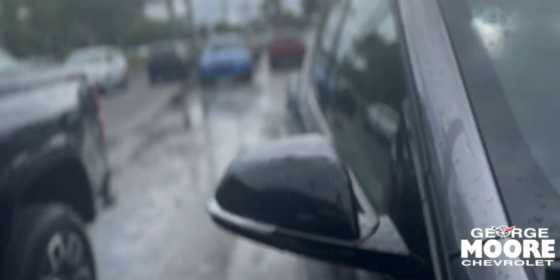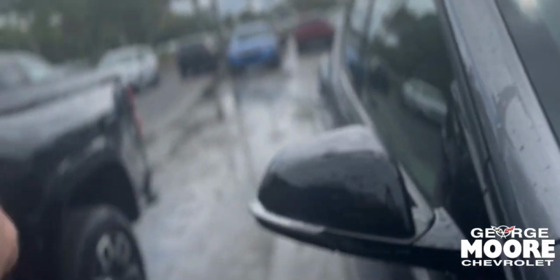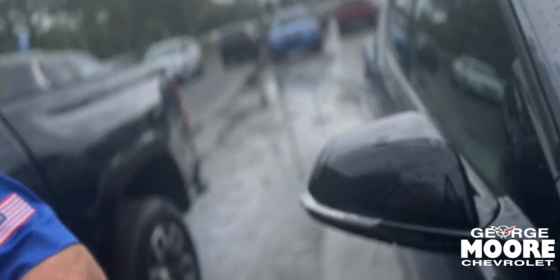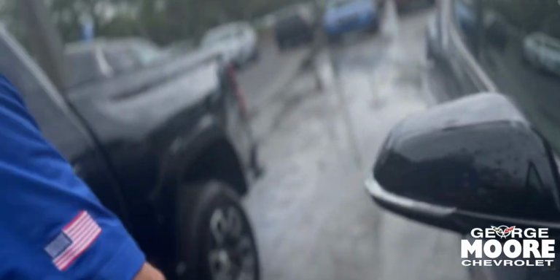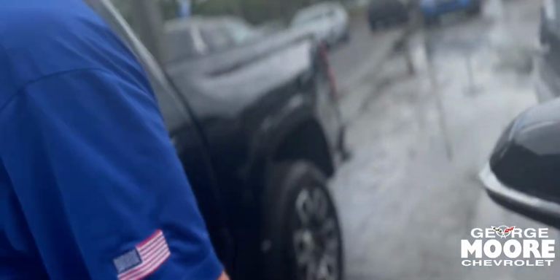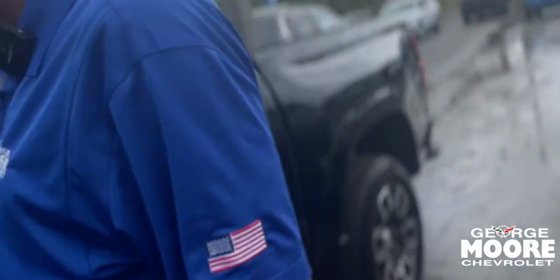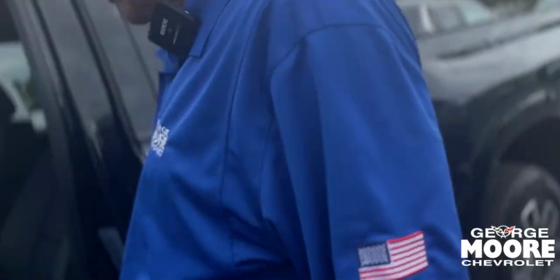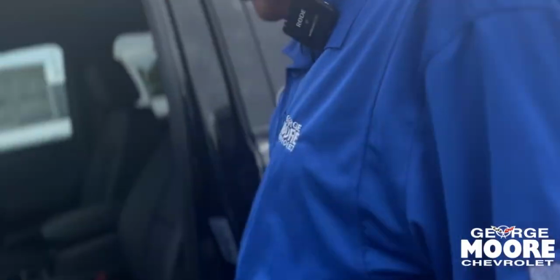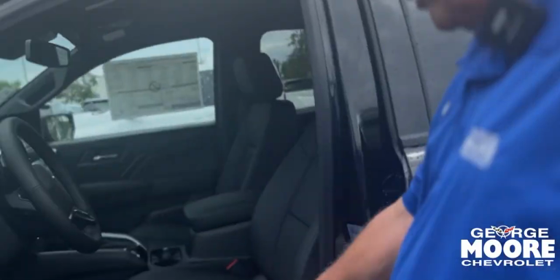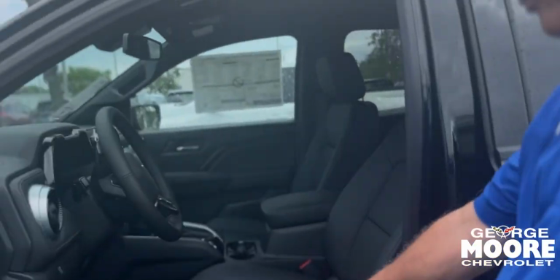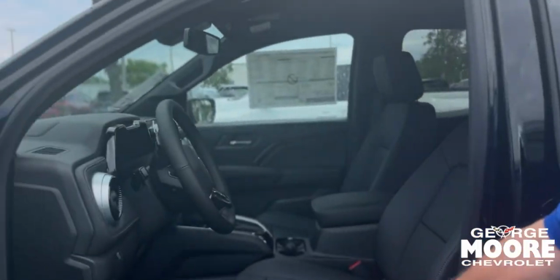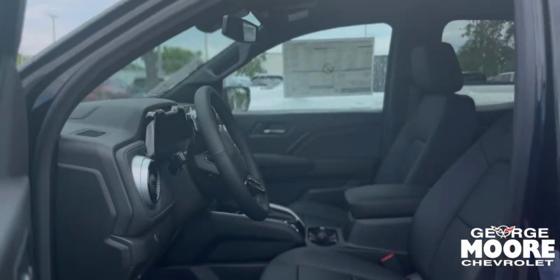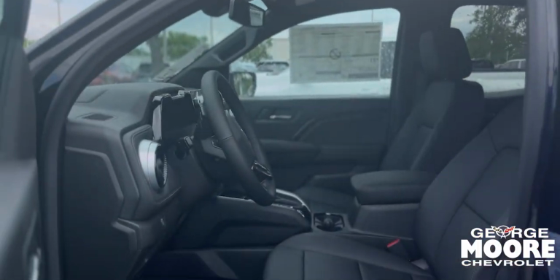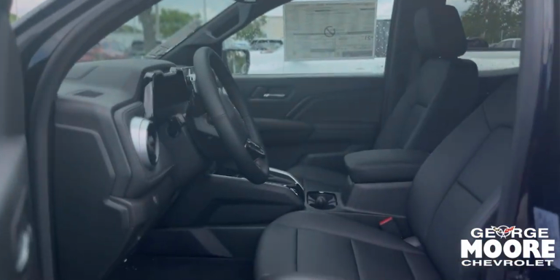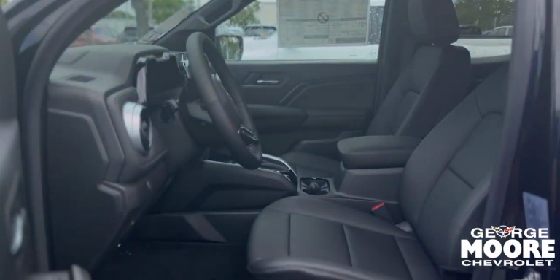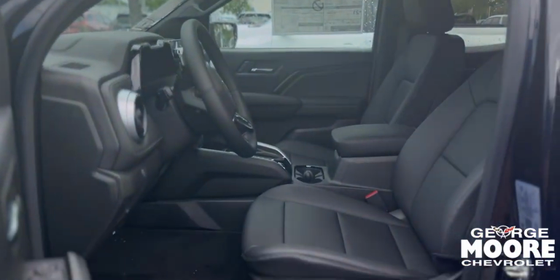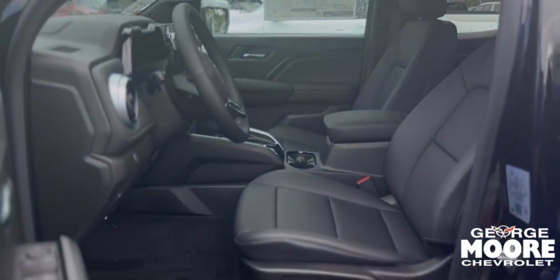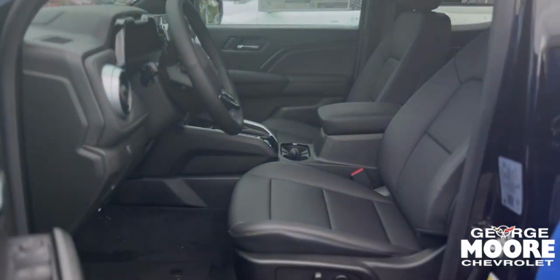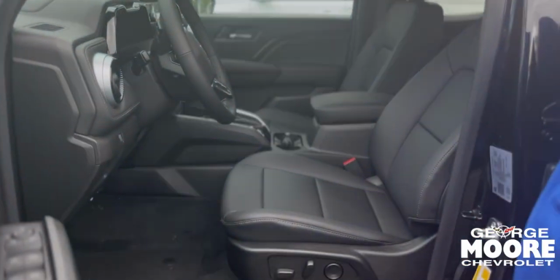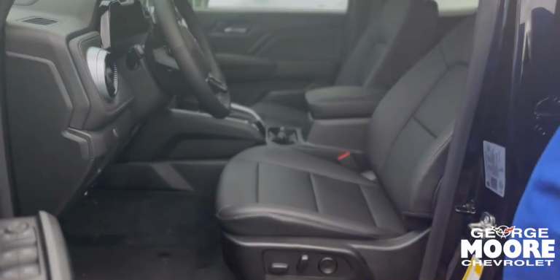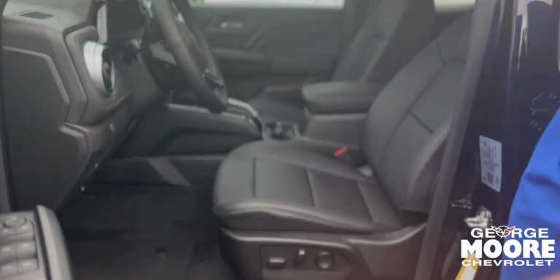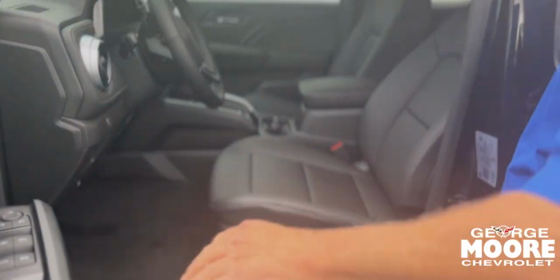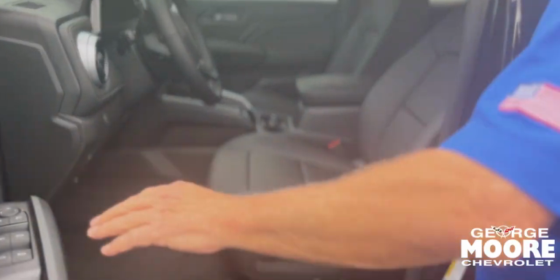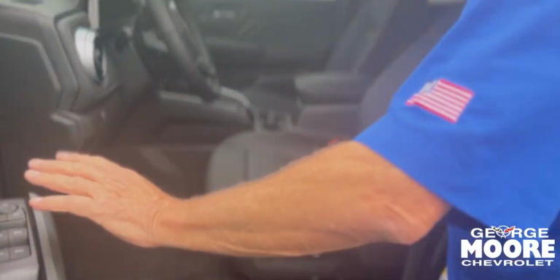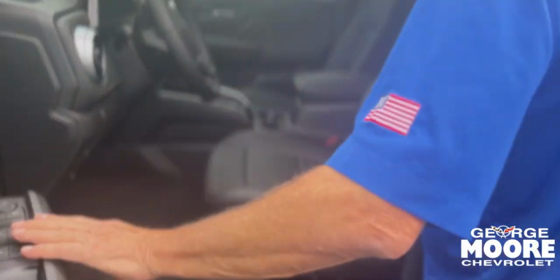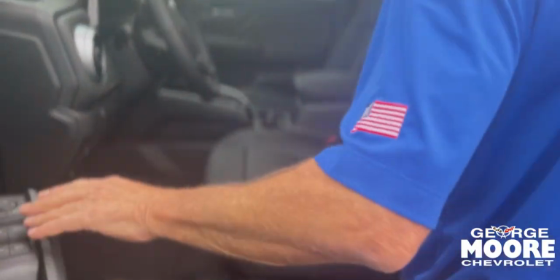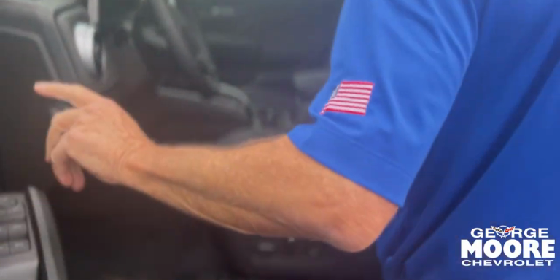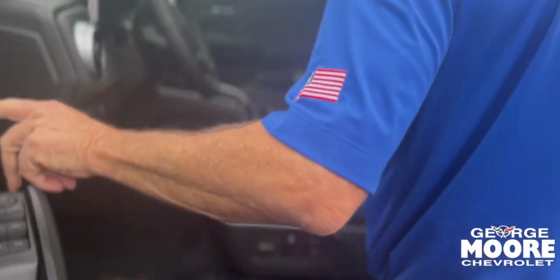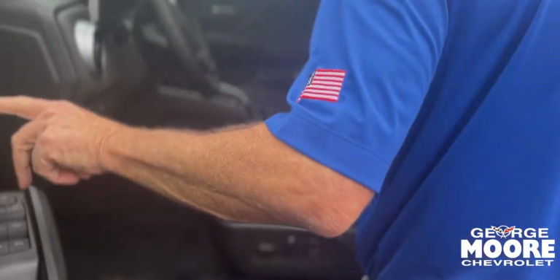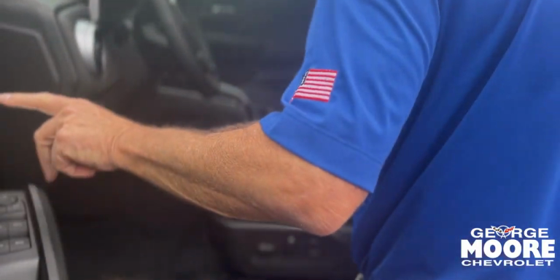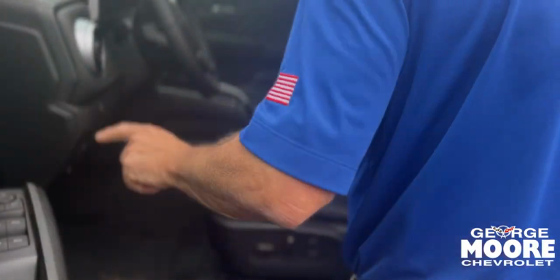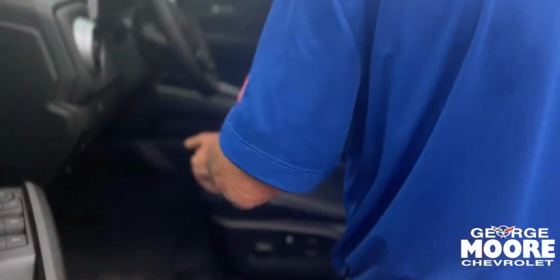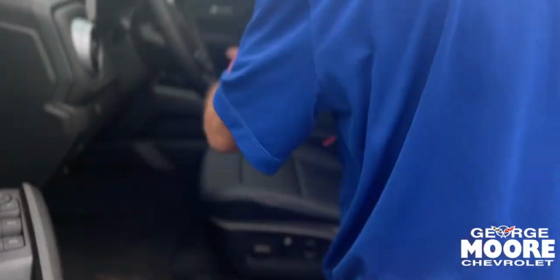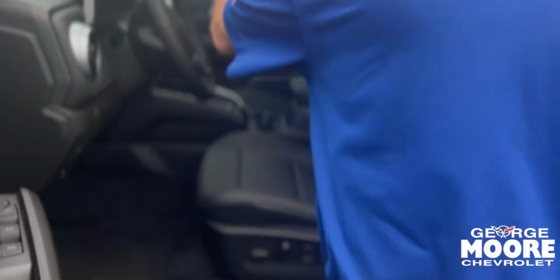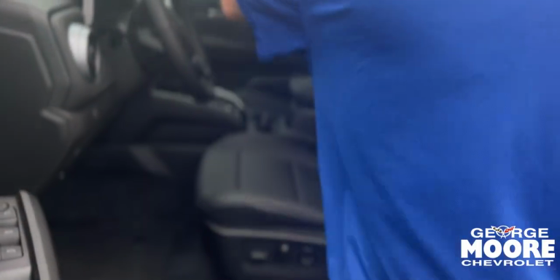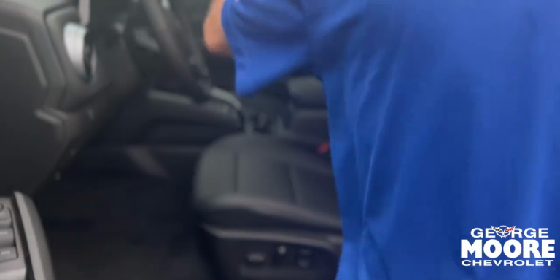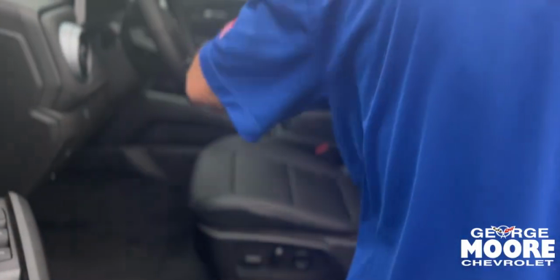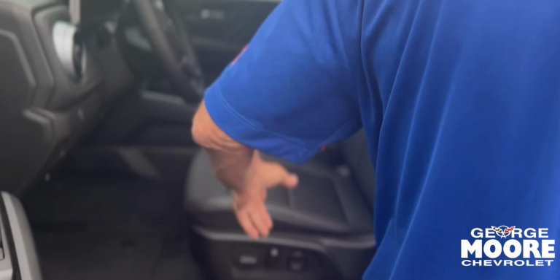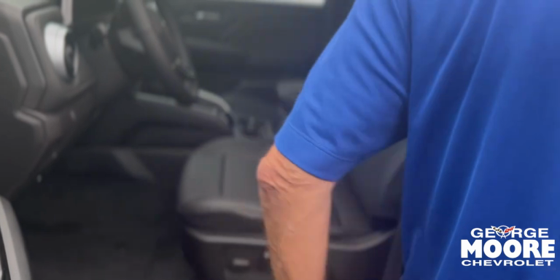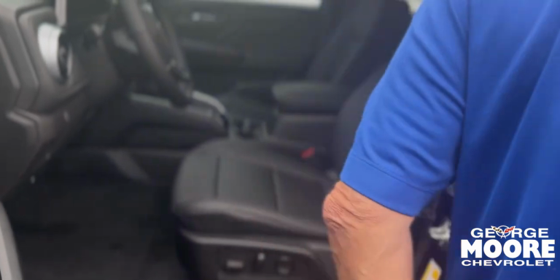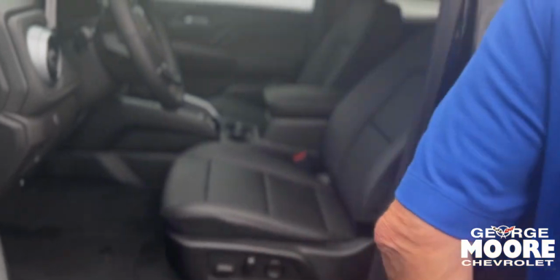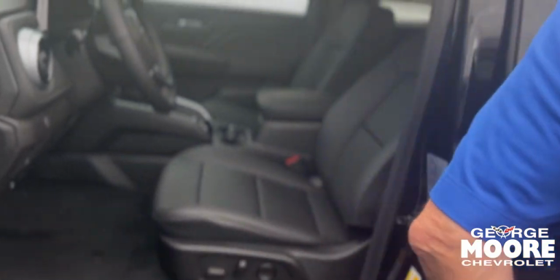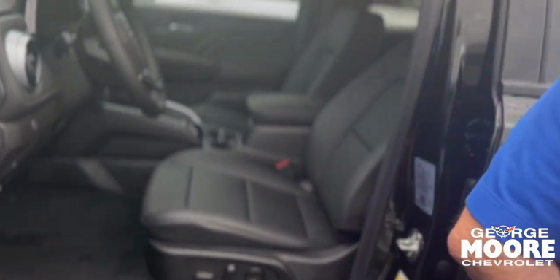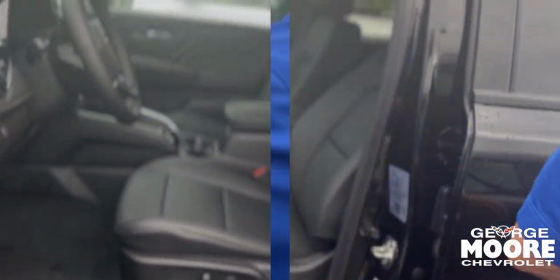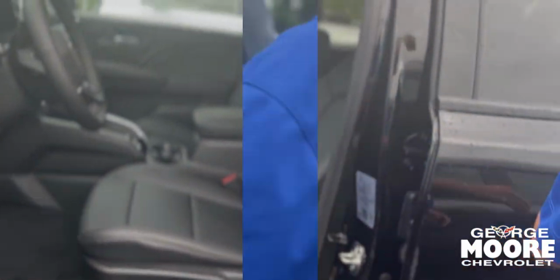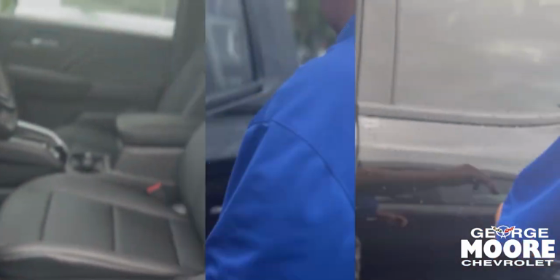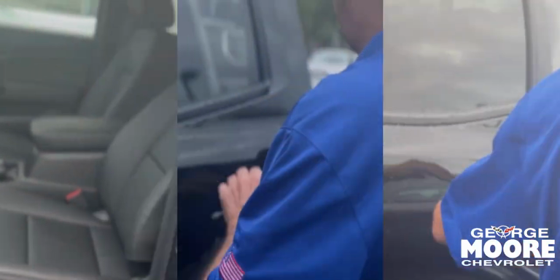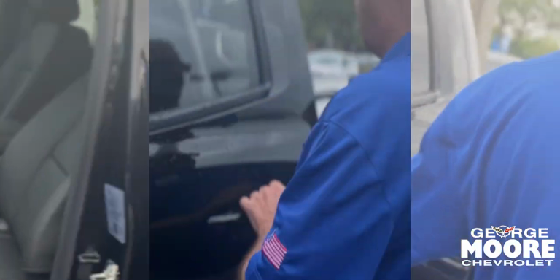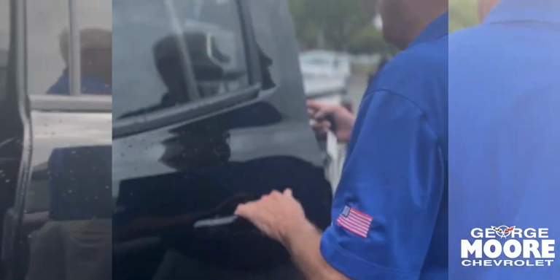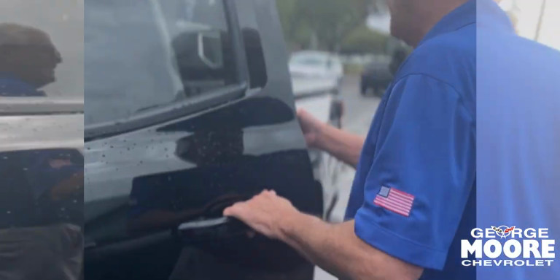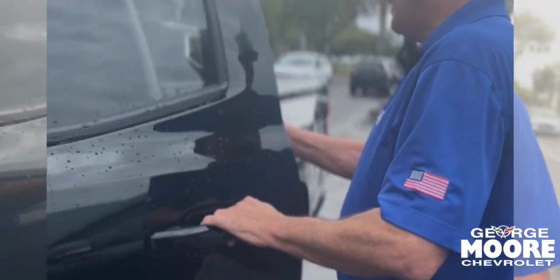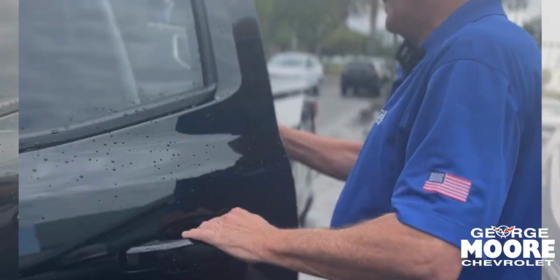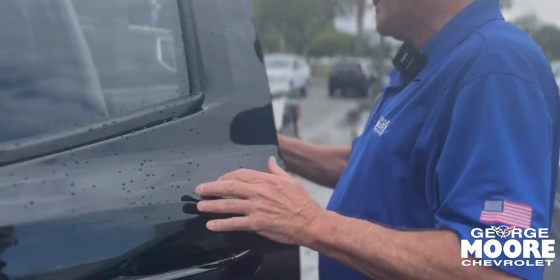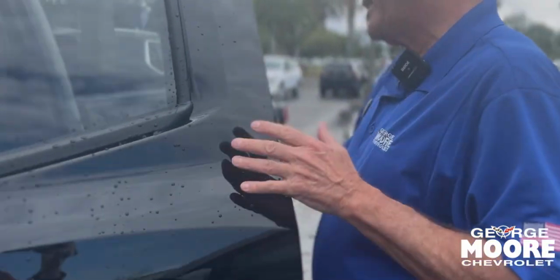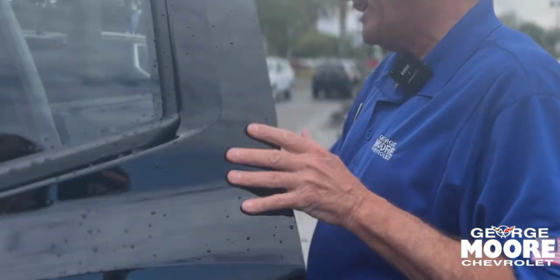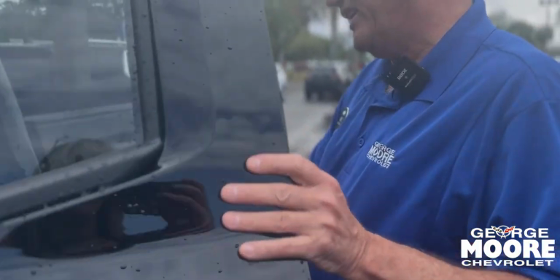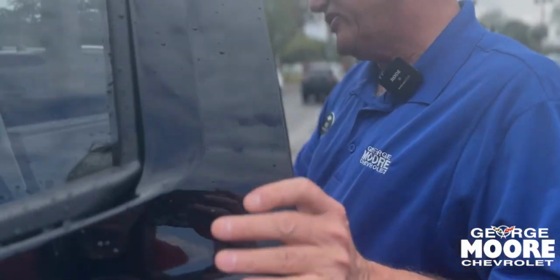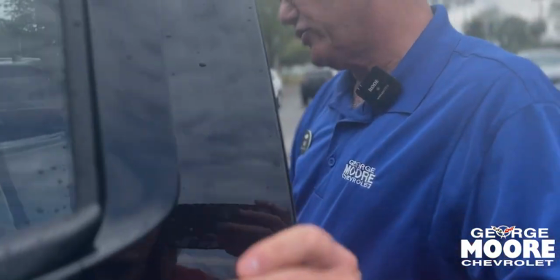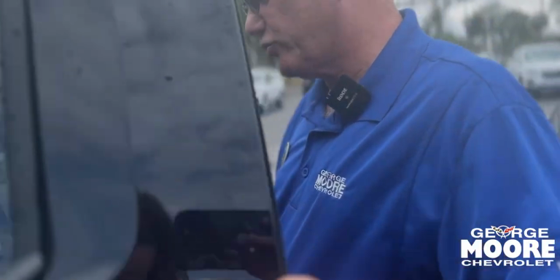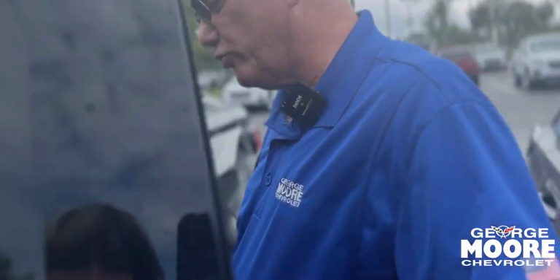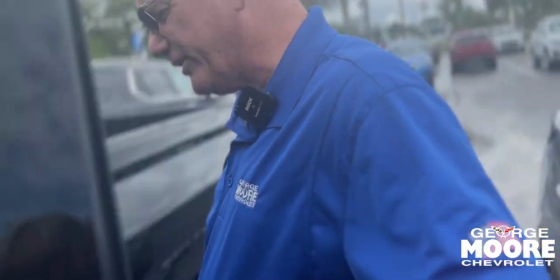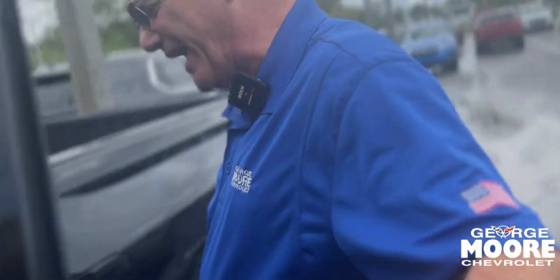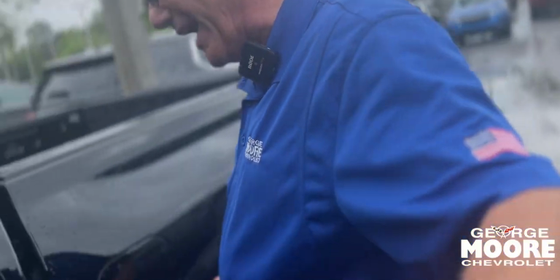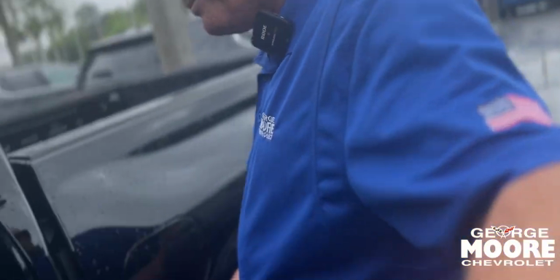Beautiful interior with power seats, power windows, door locks, and a nice big screen. That is the crew cab.